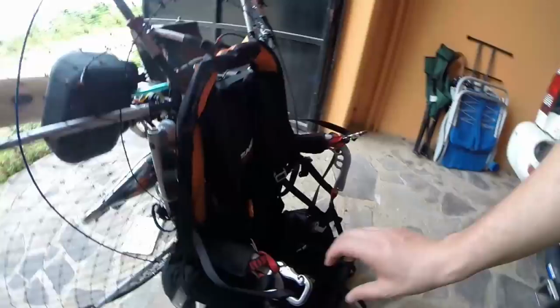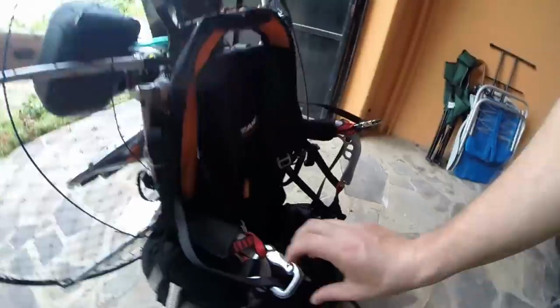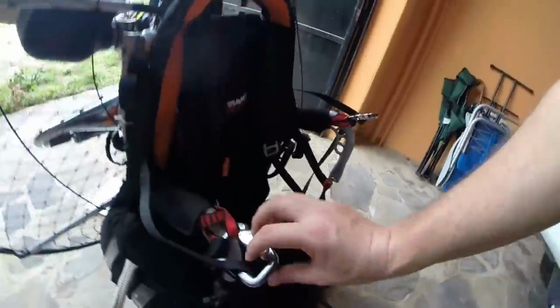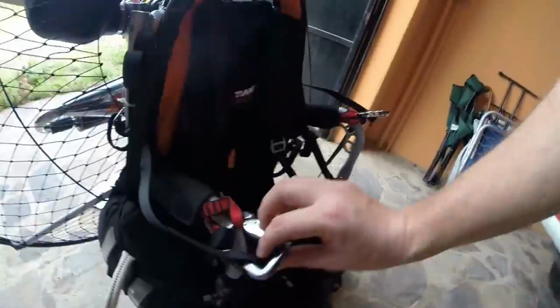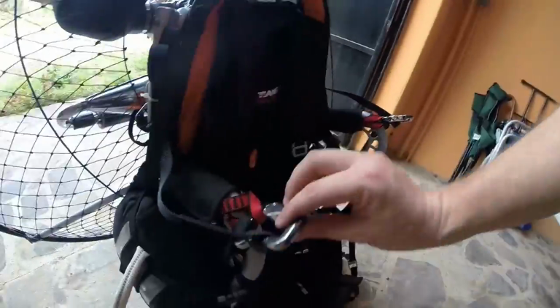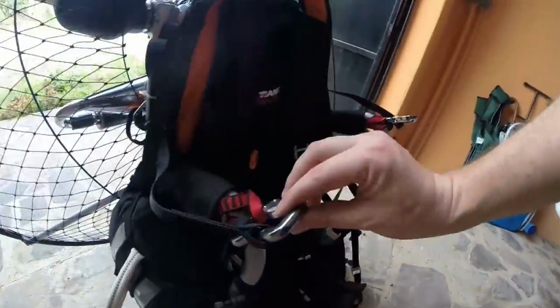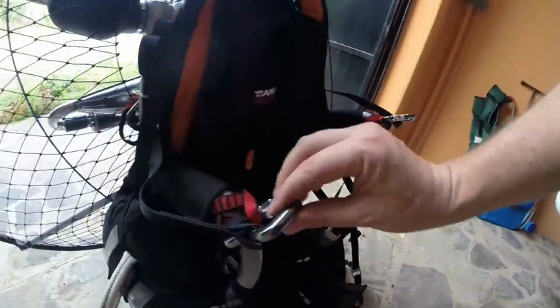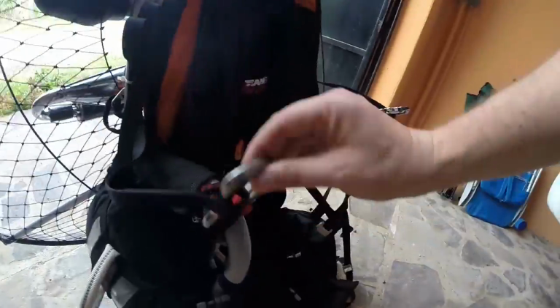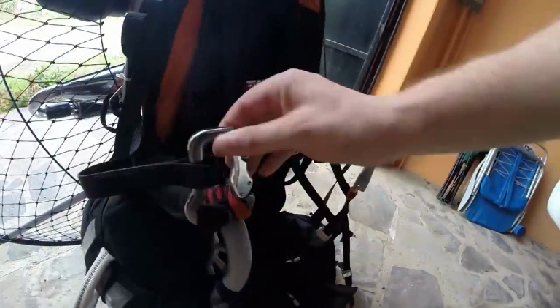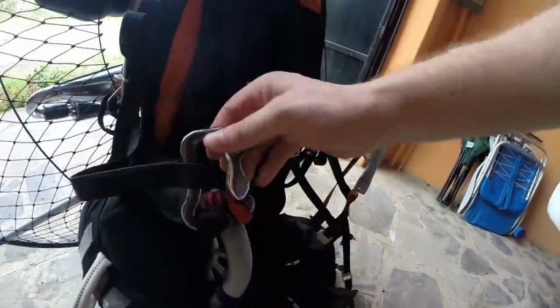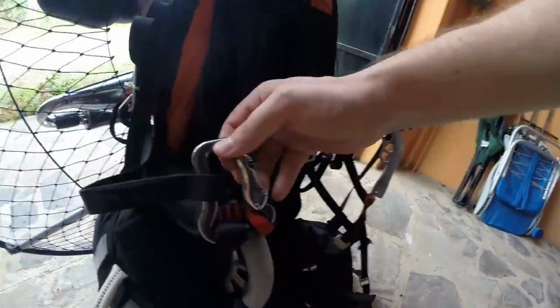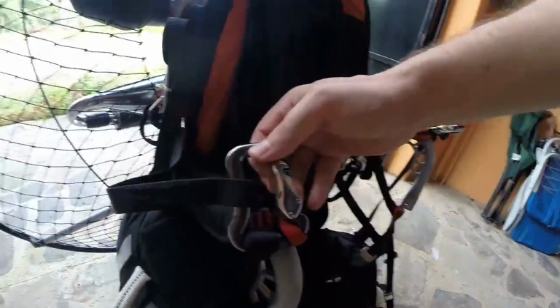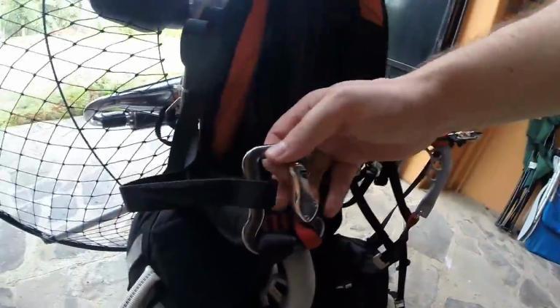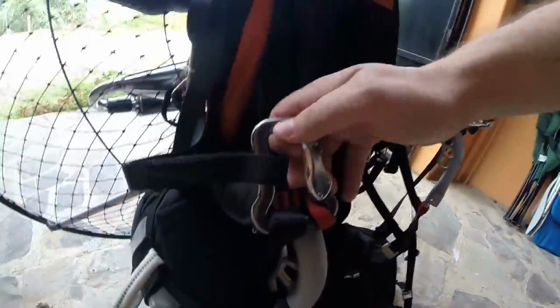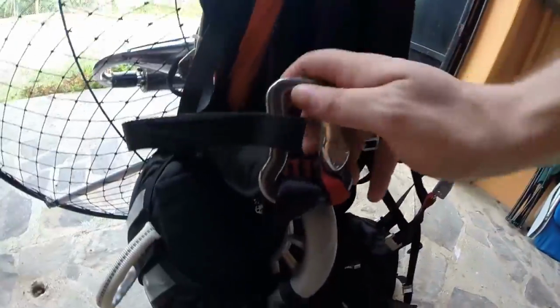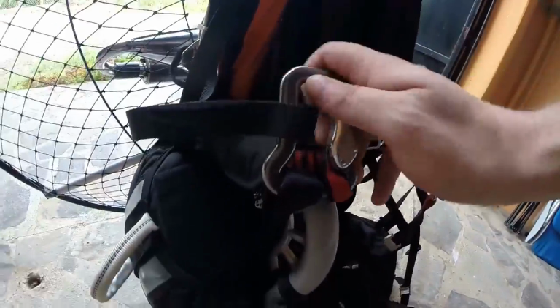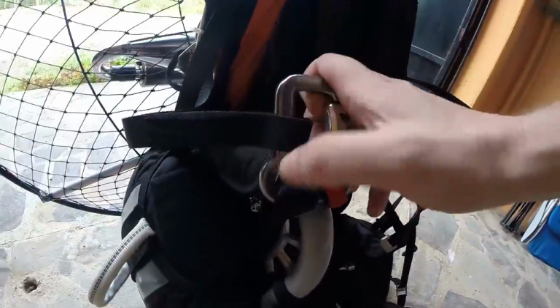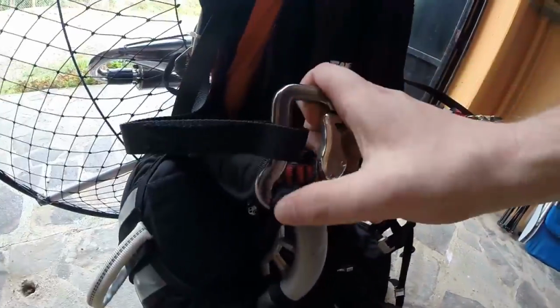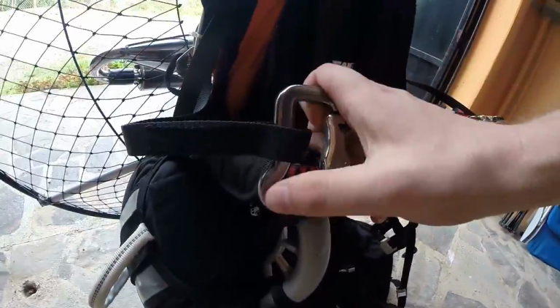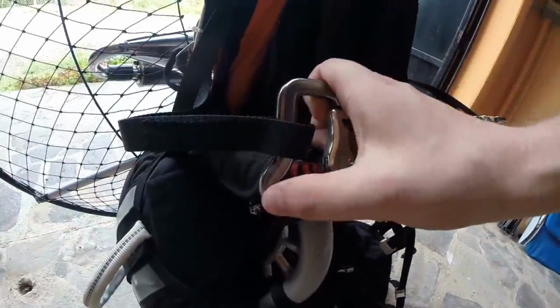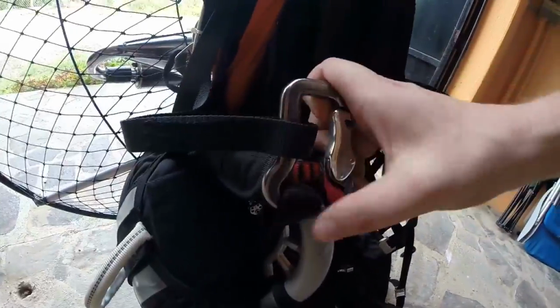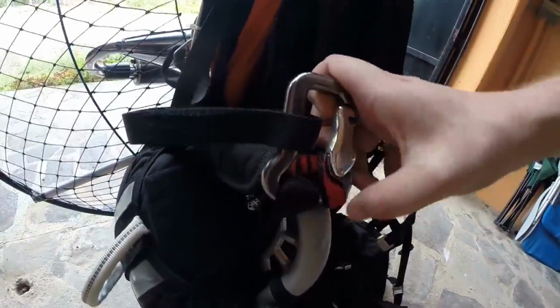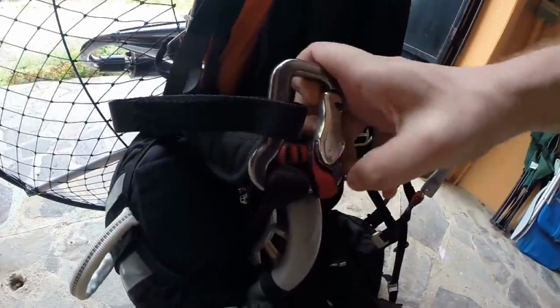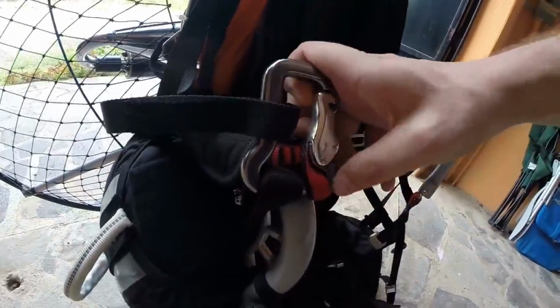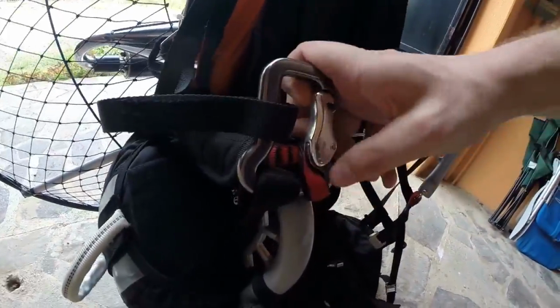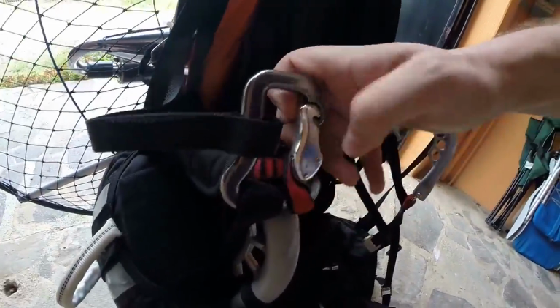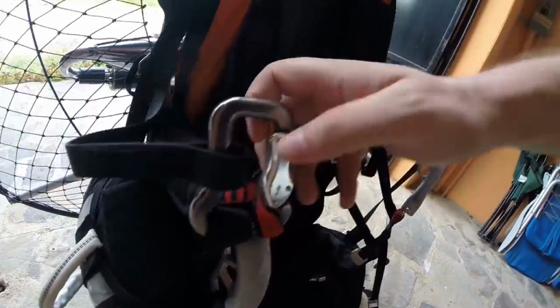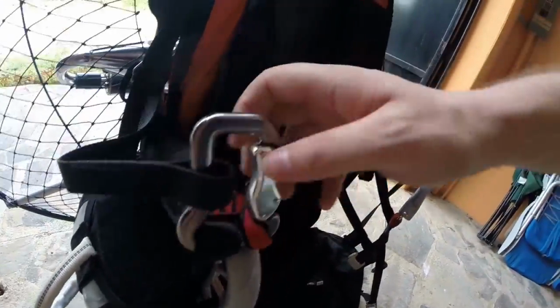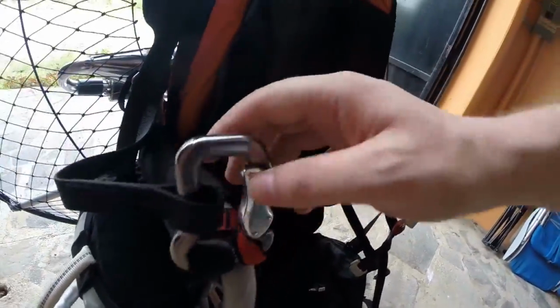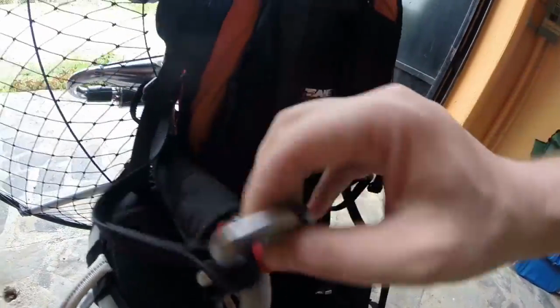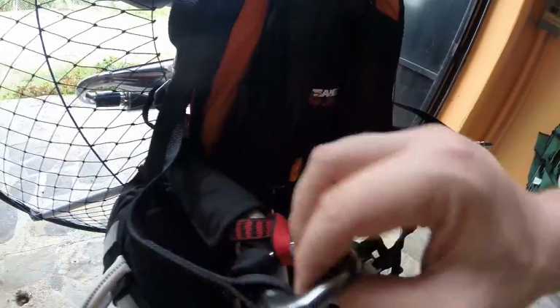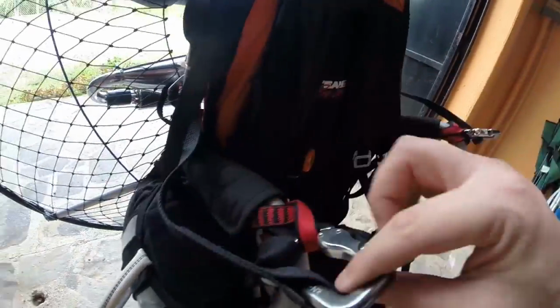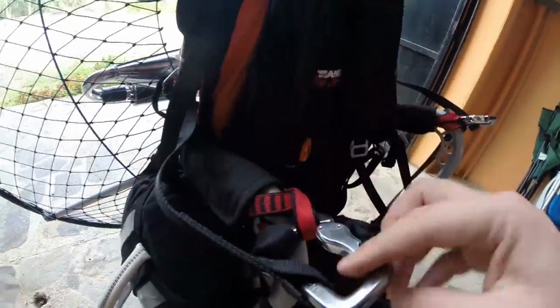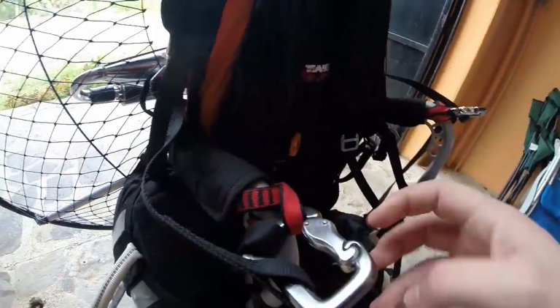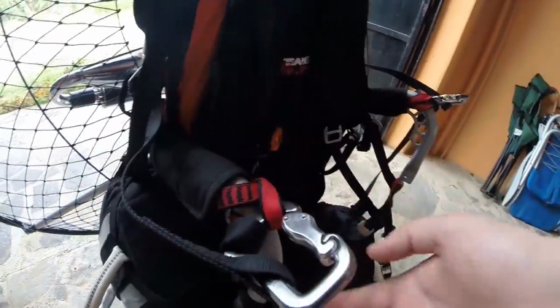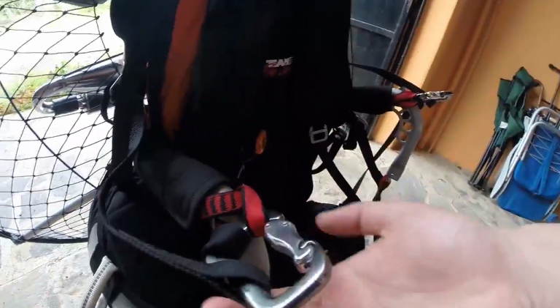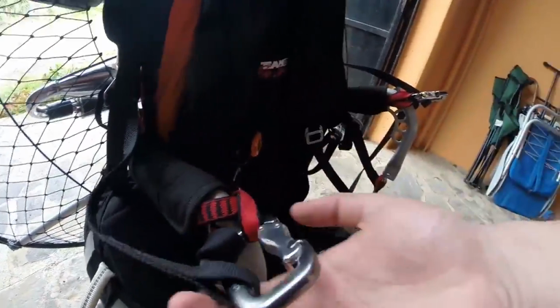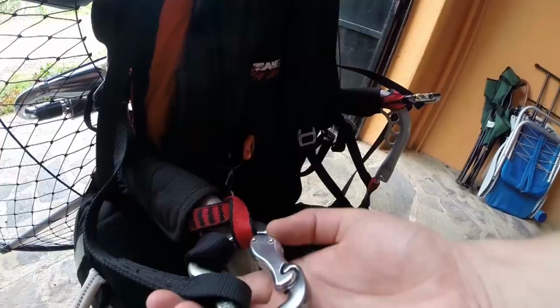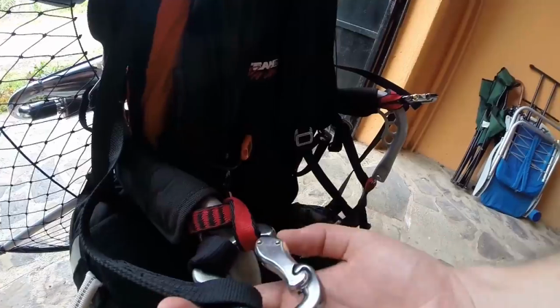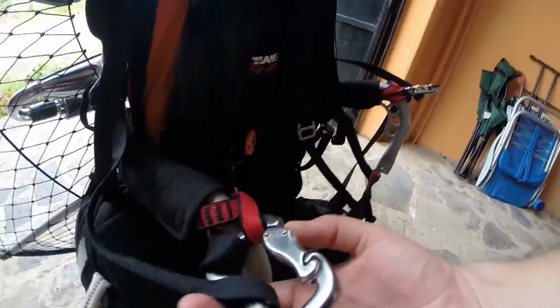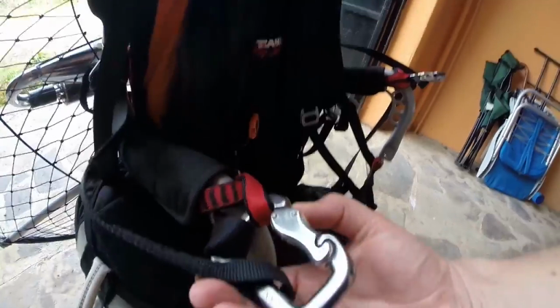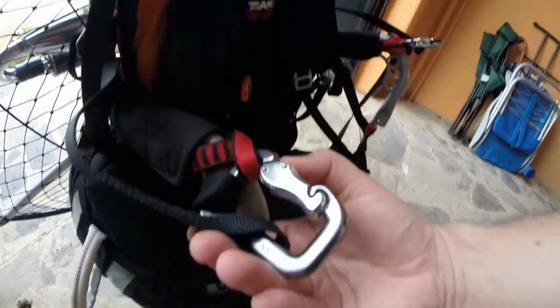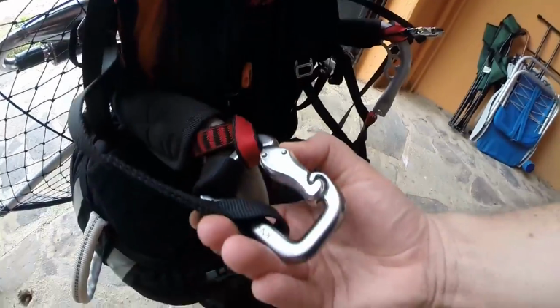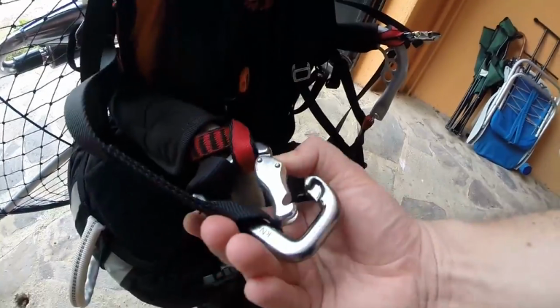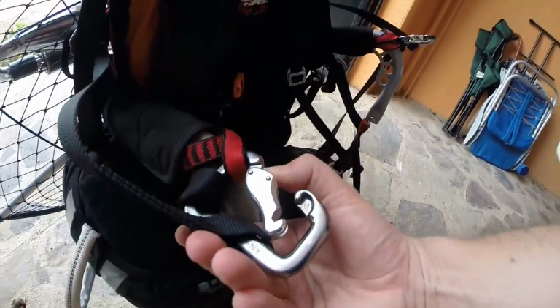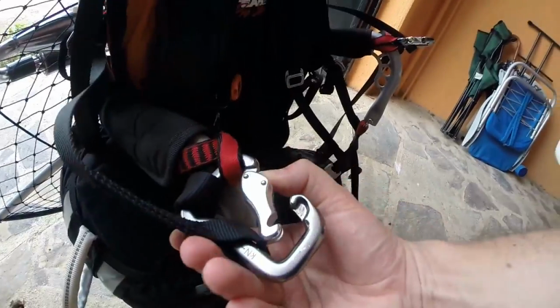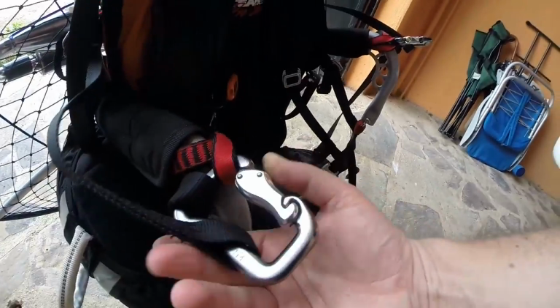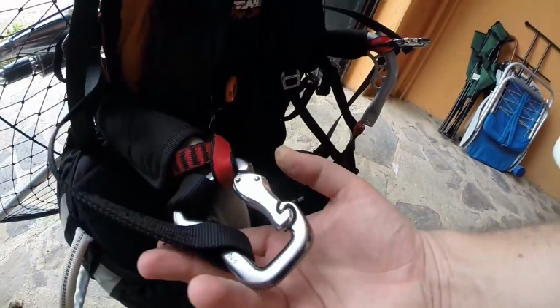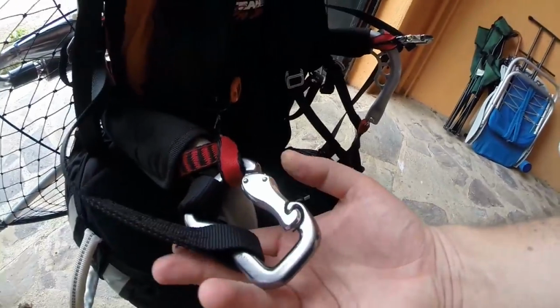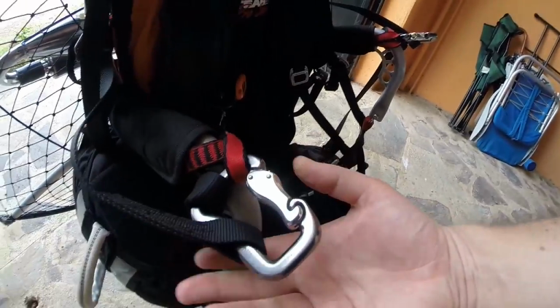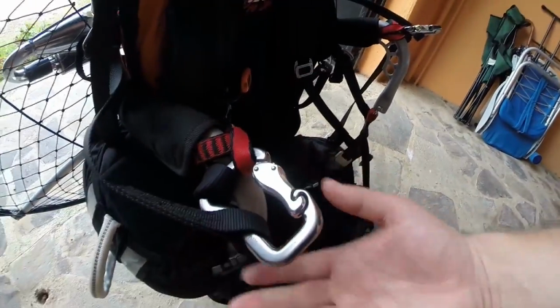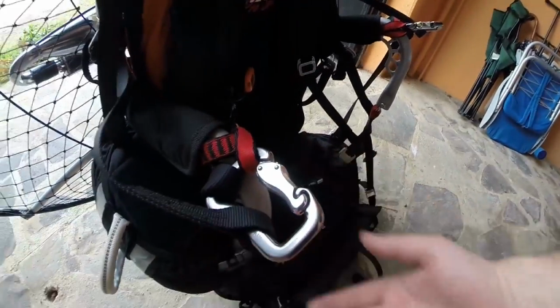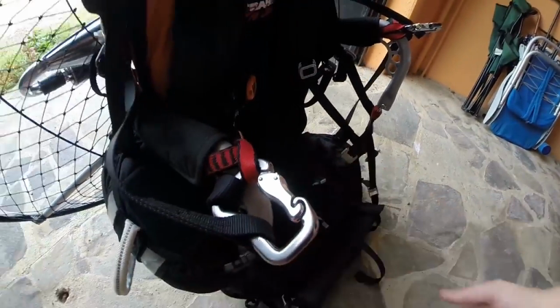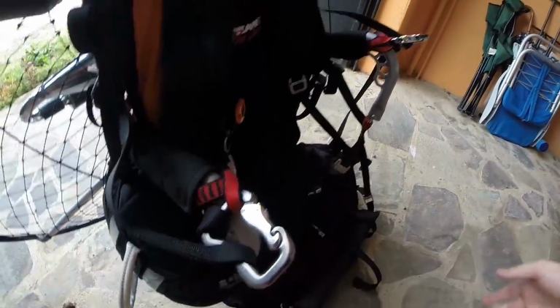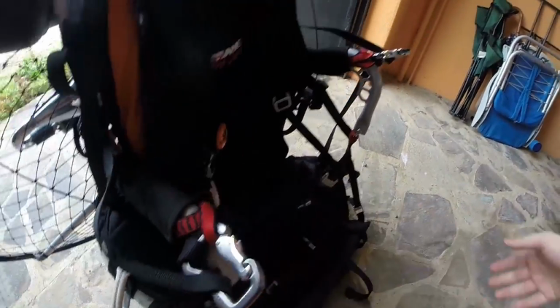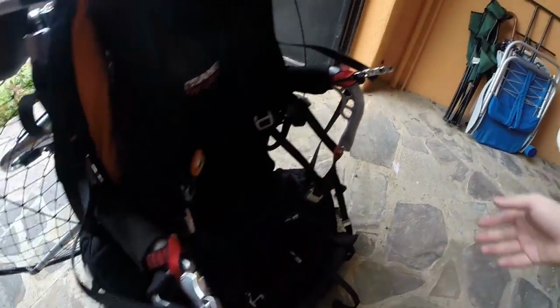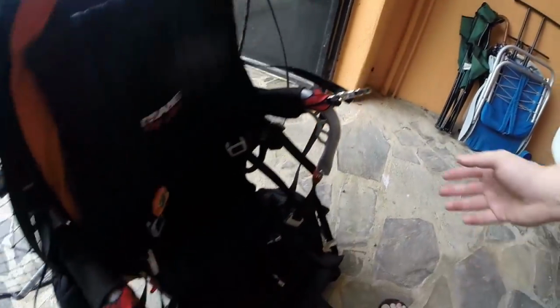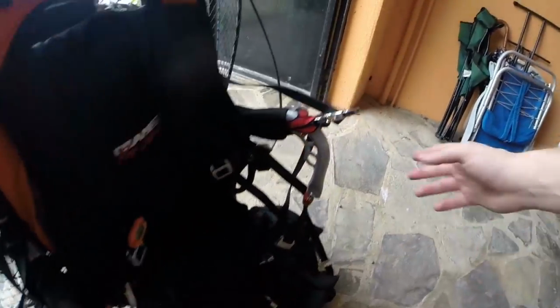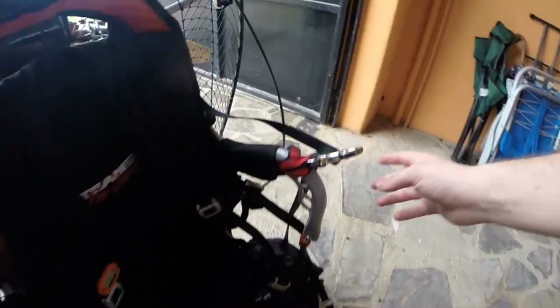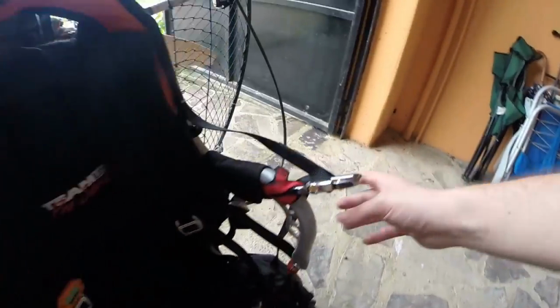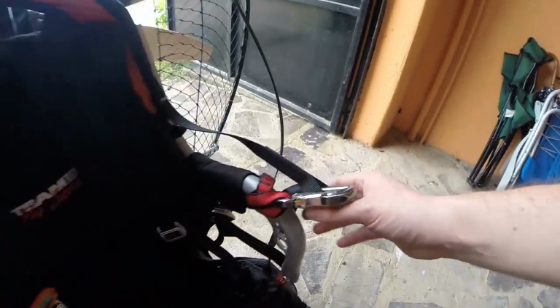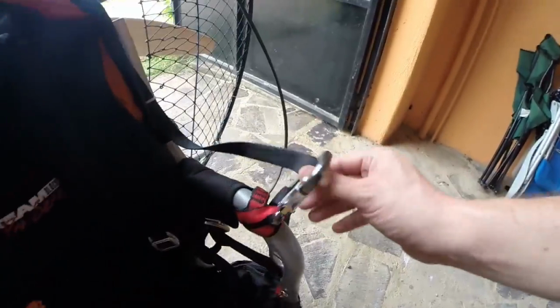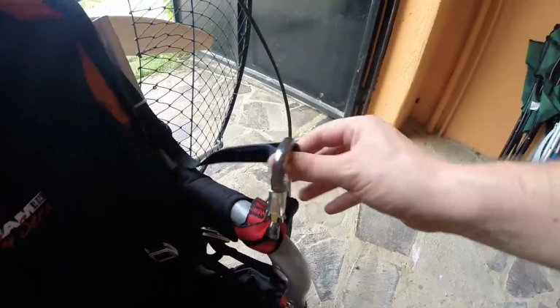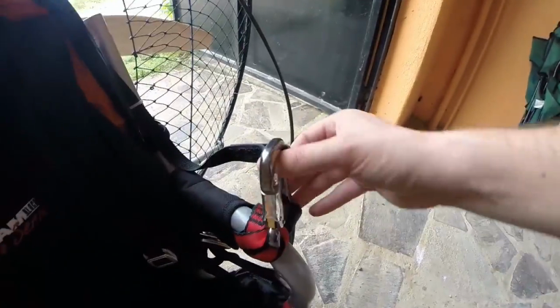Check the carabiners — look for cracks in all corners, make sure the connectors are okay.